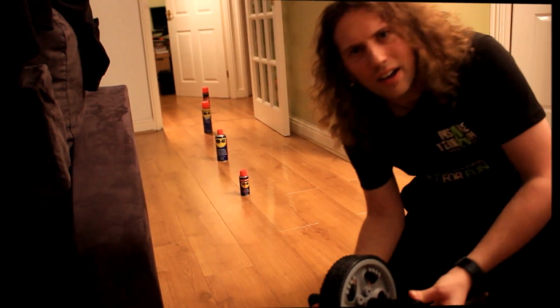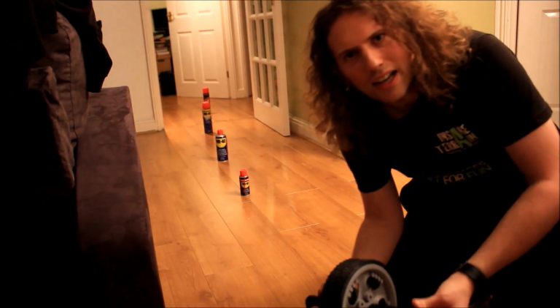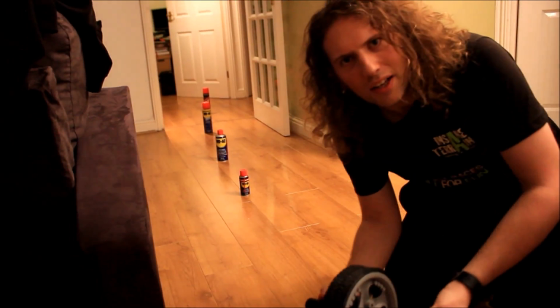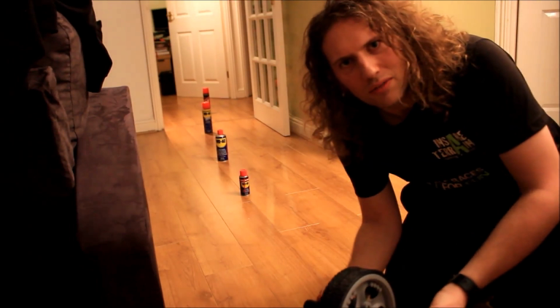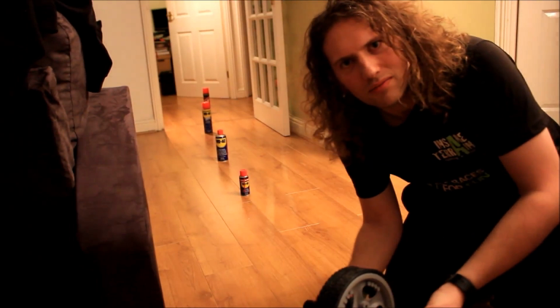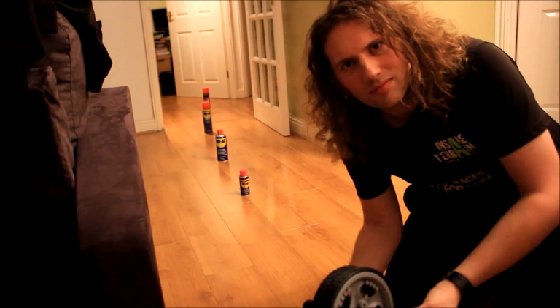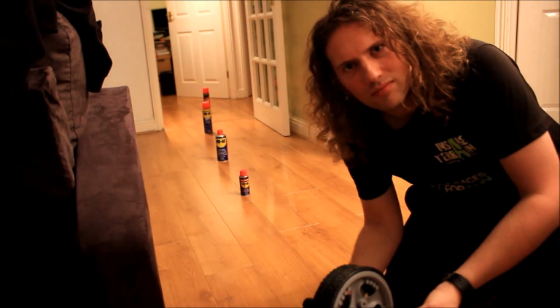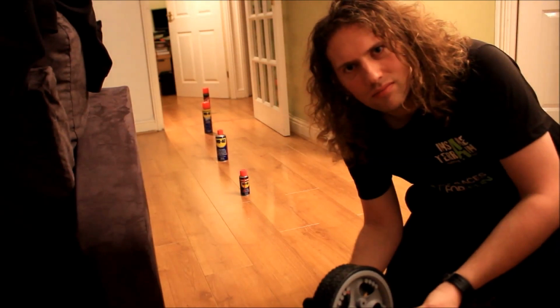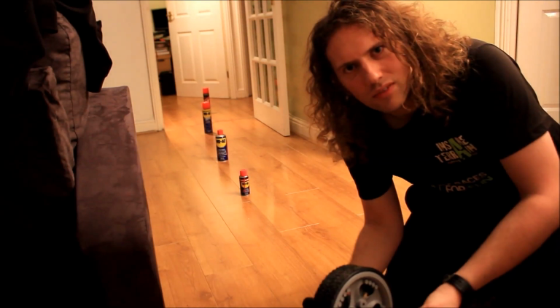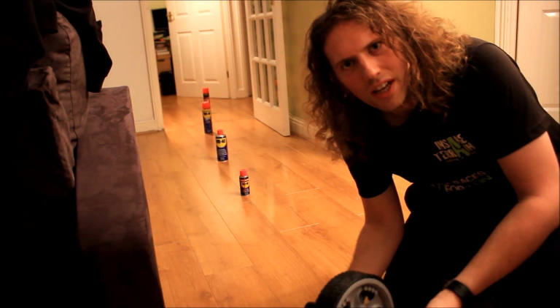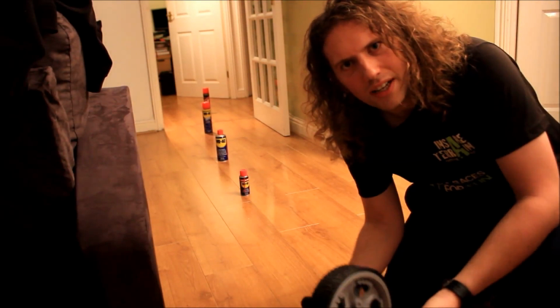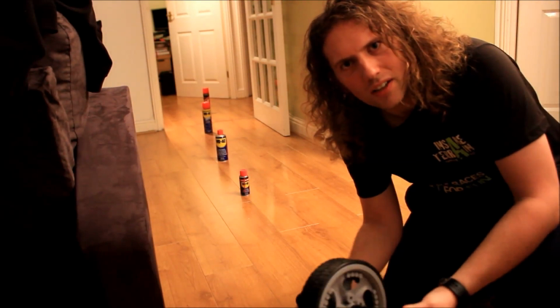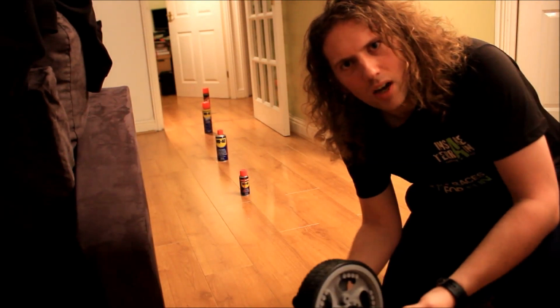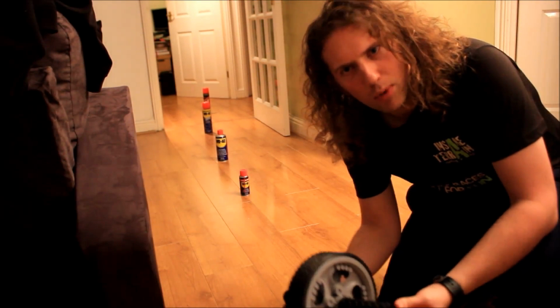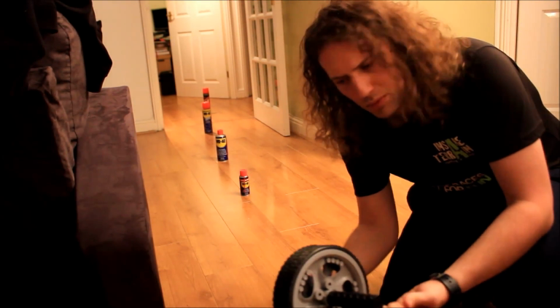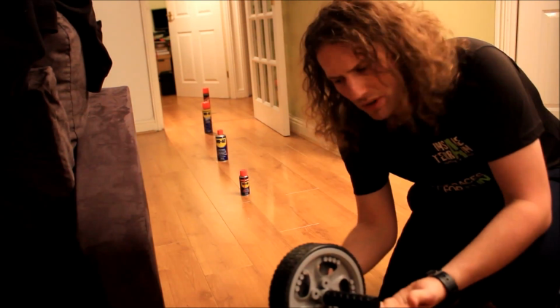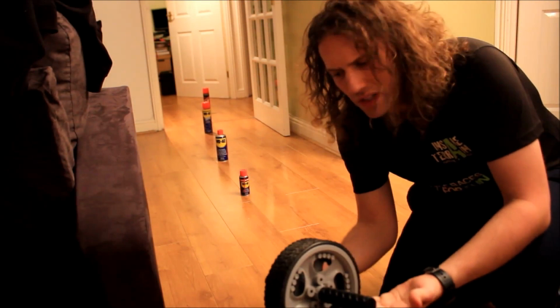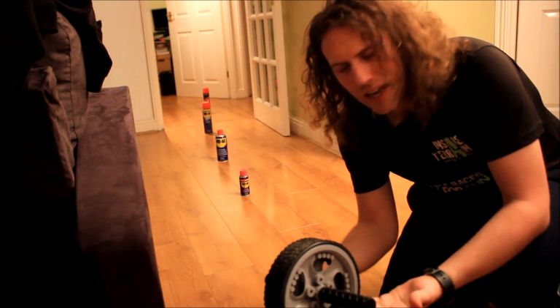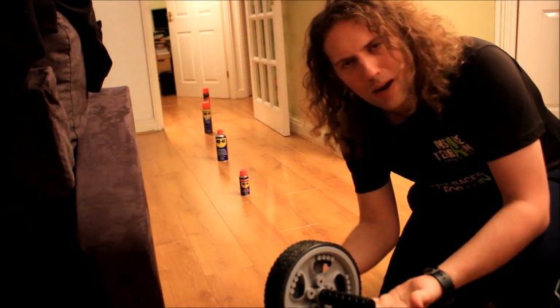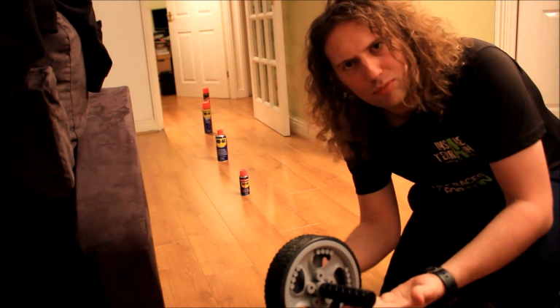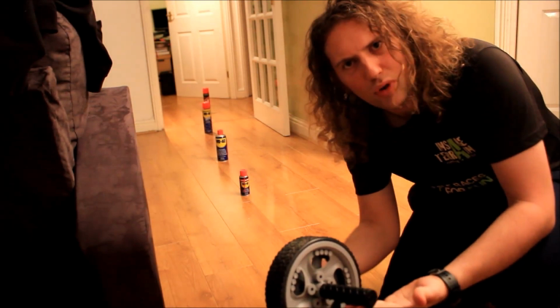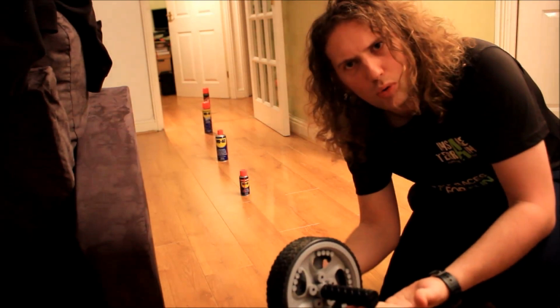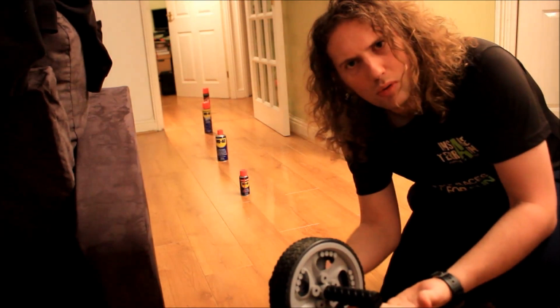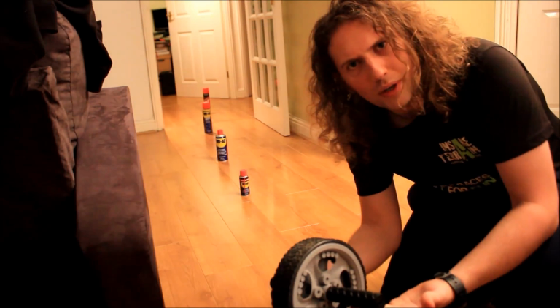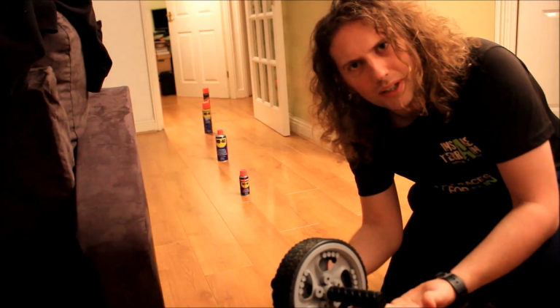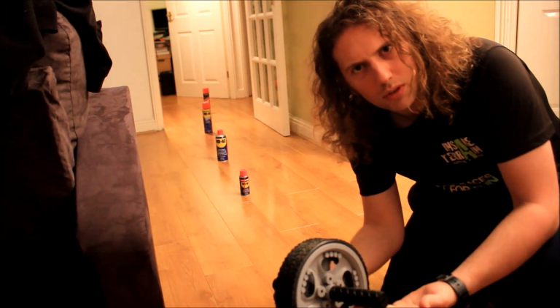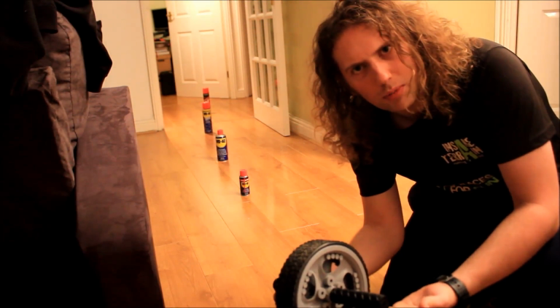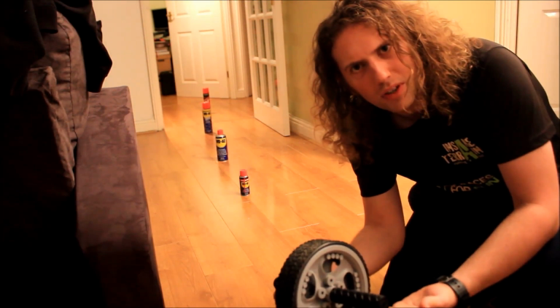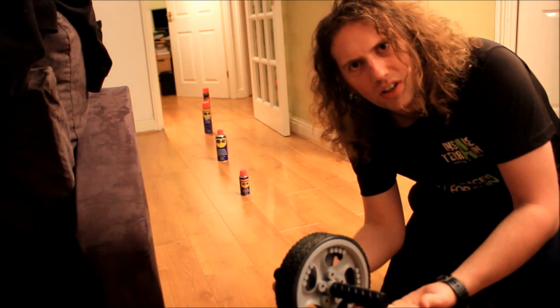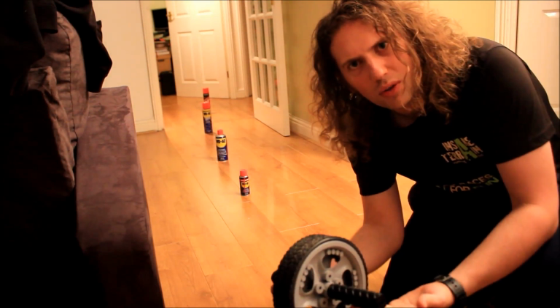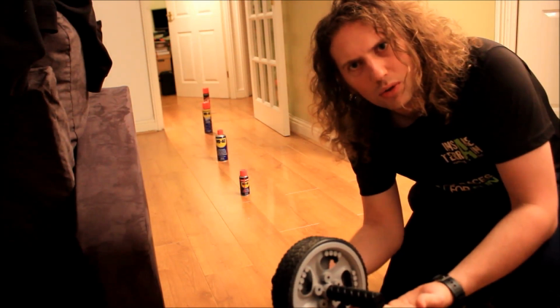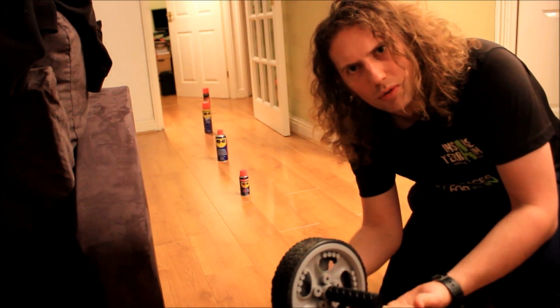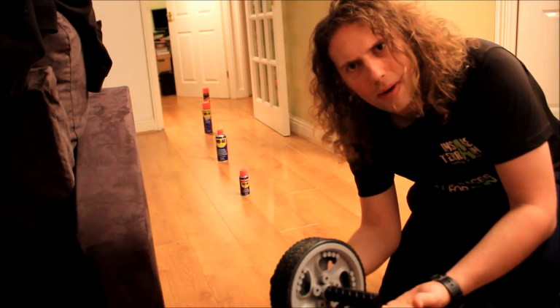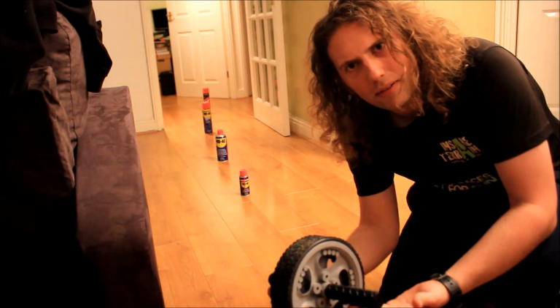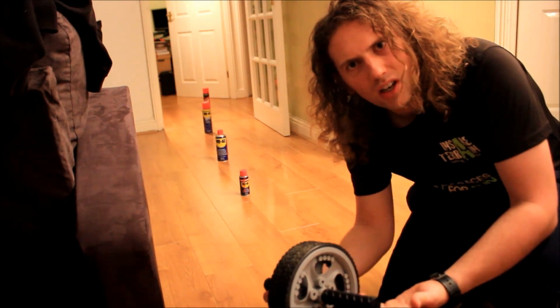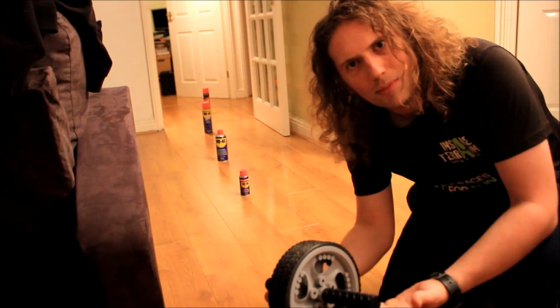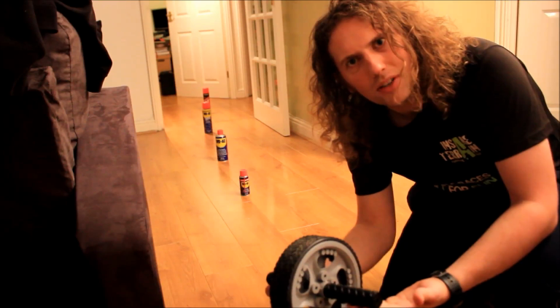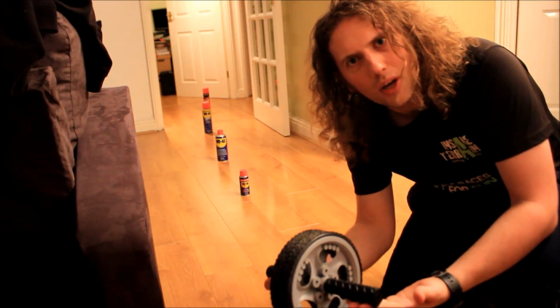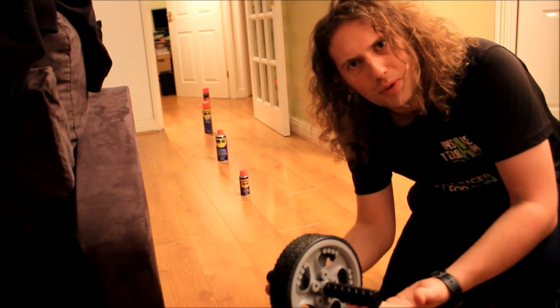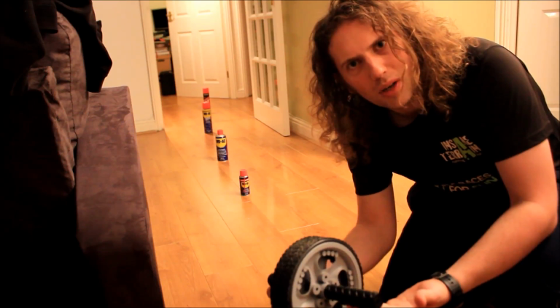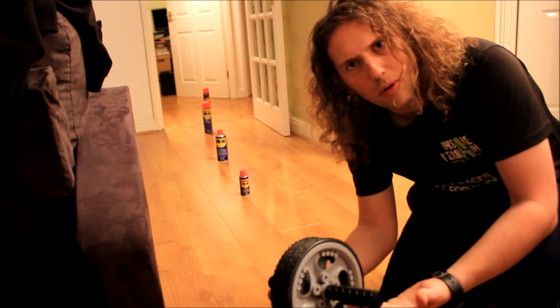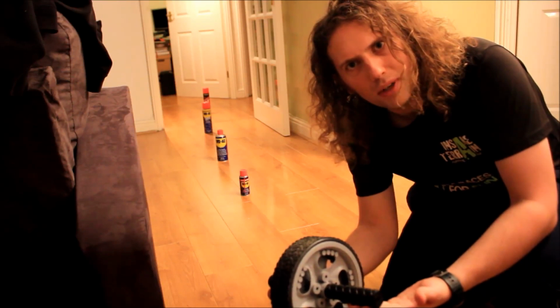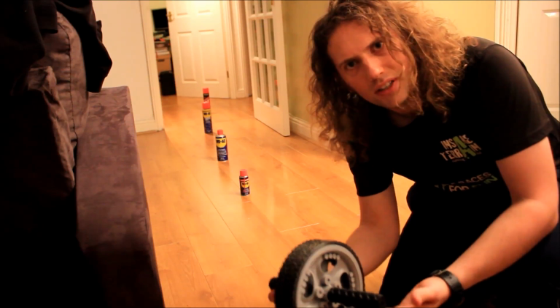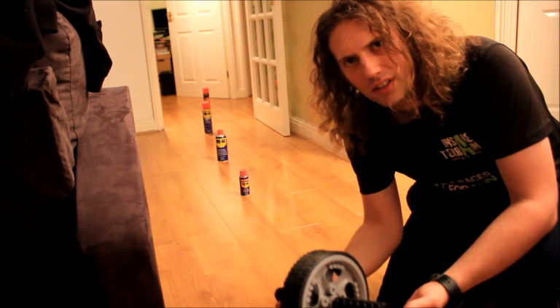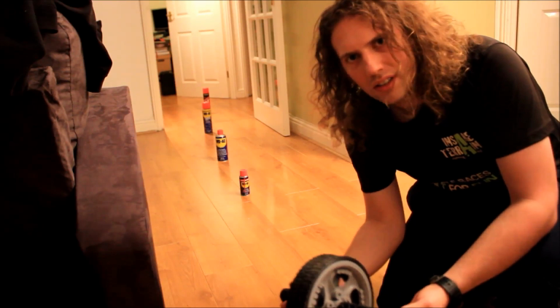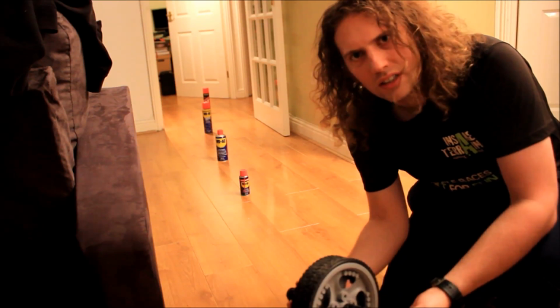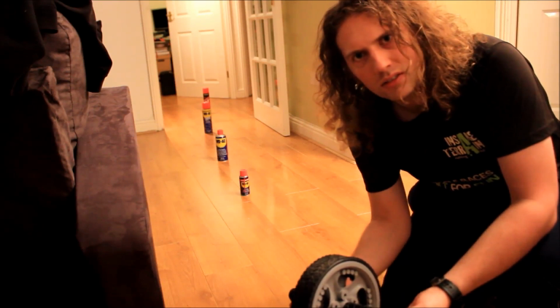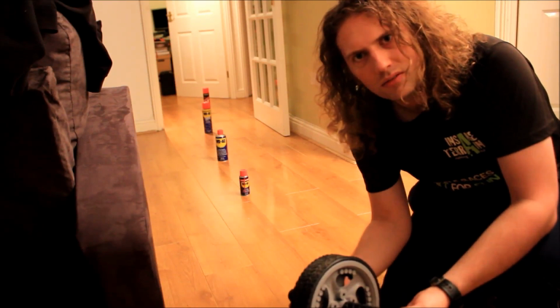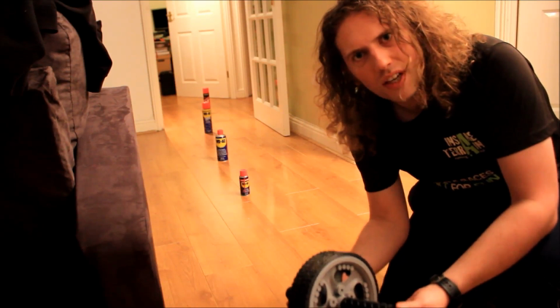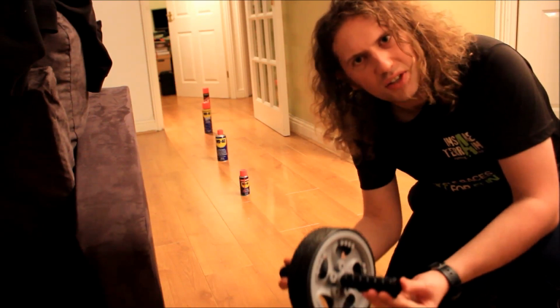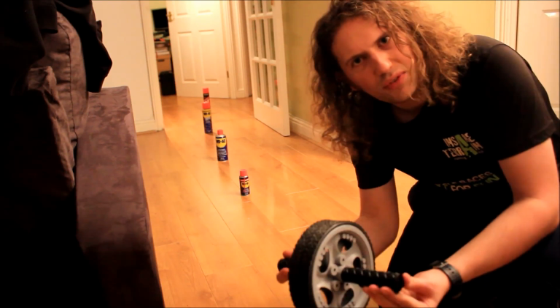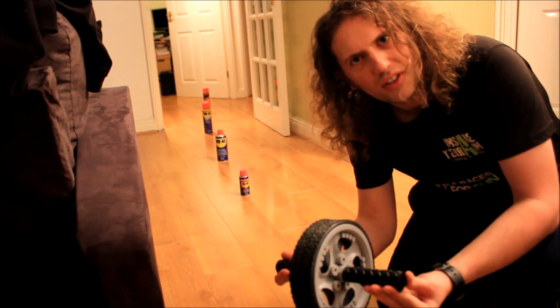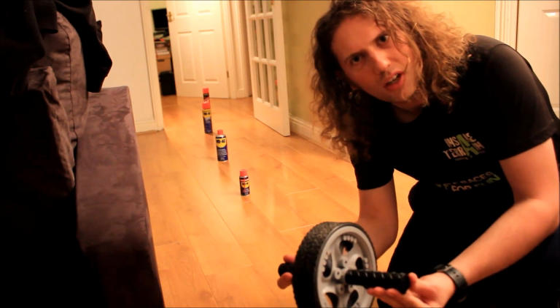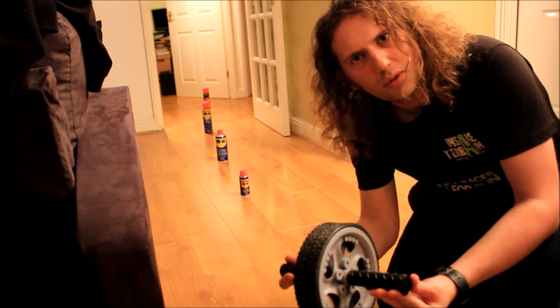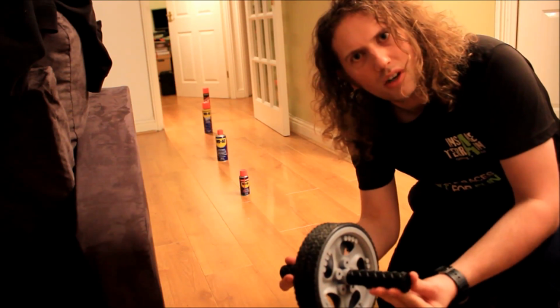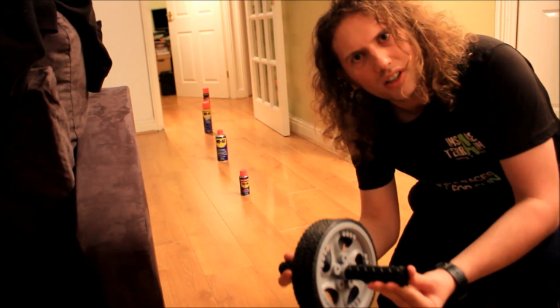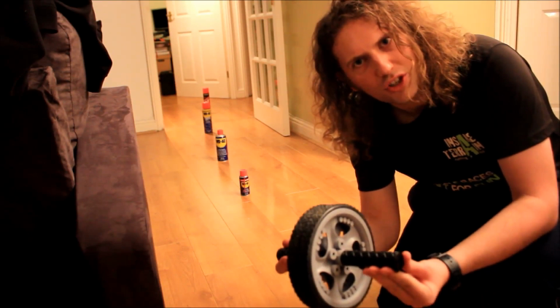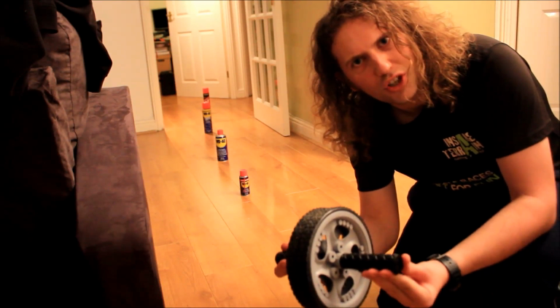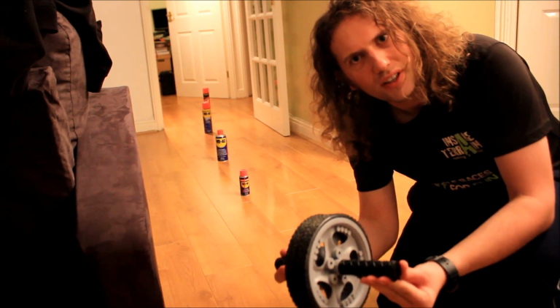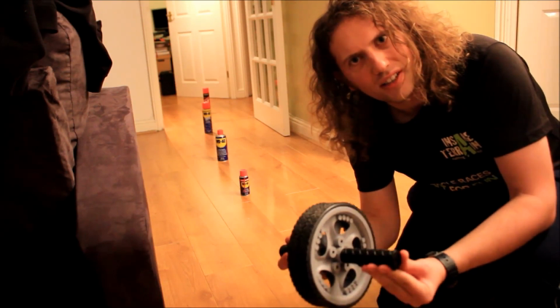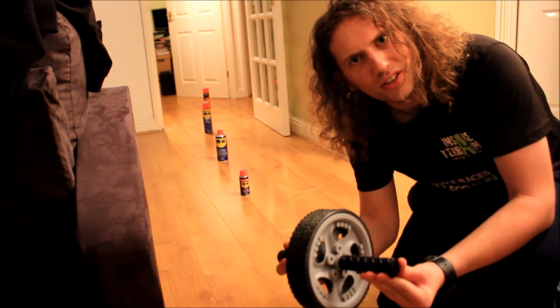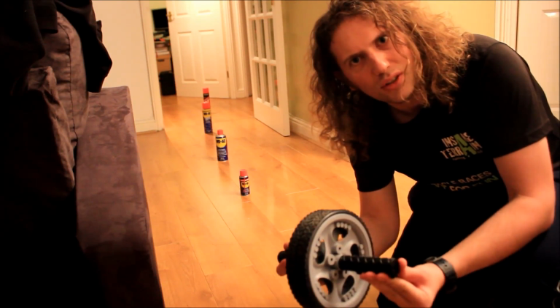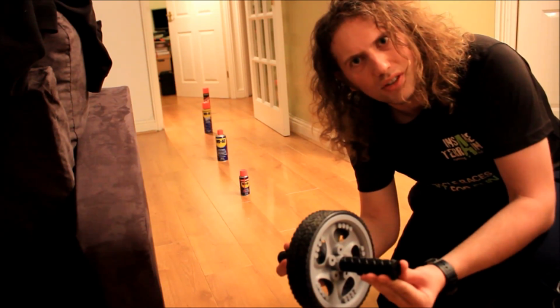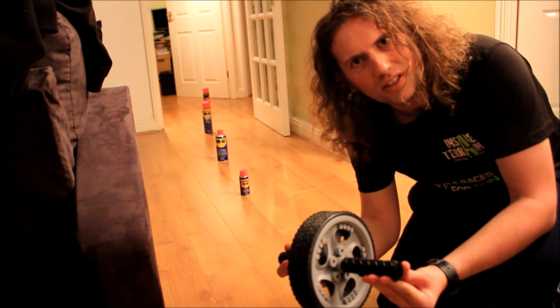Hello! Today I bought one of these ab roller wheels because I thought it was about time I toned up a bit. In this video I'm going to show you how to use it.